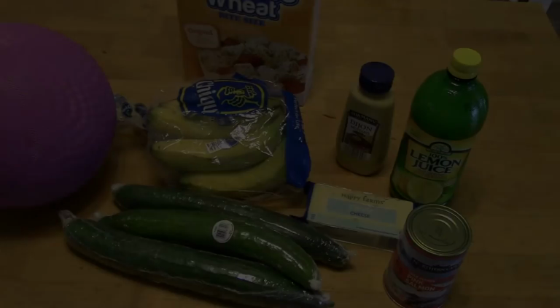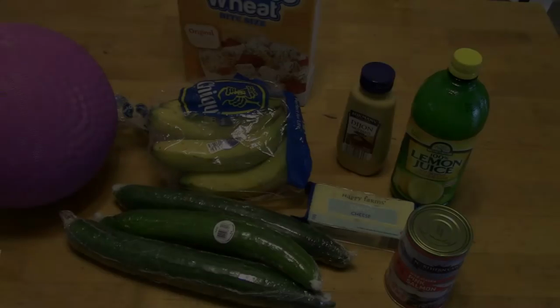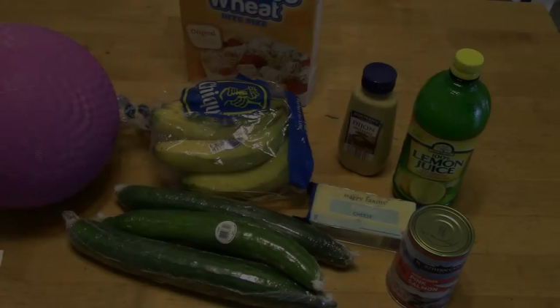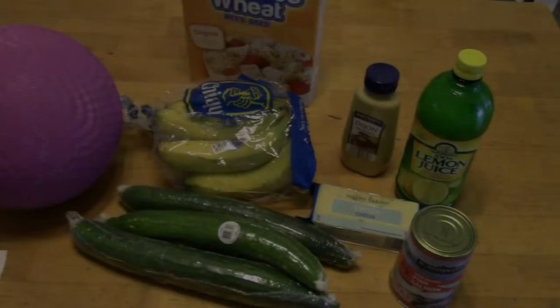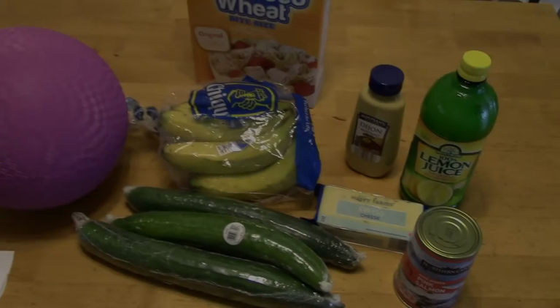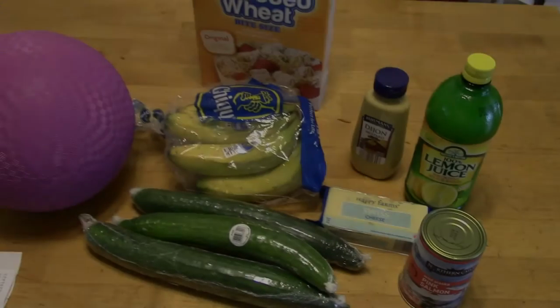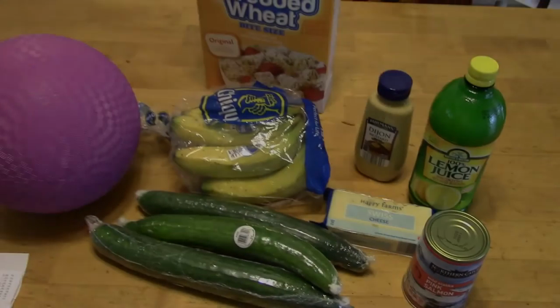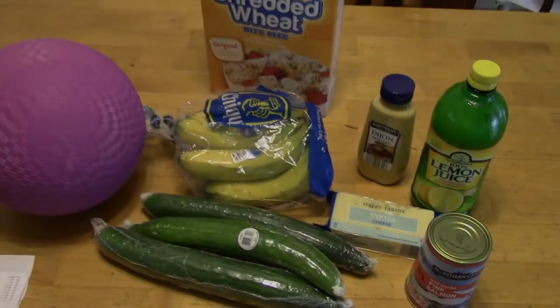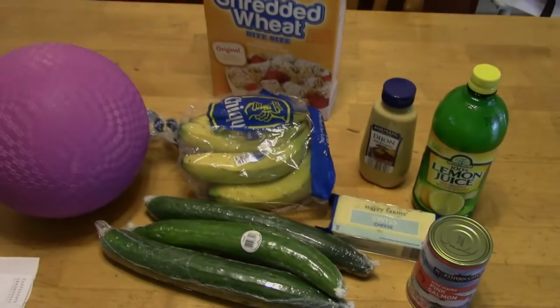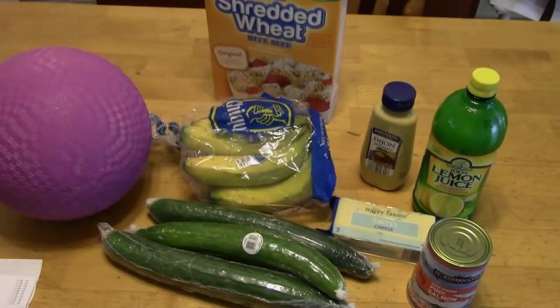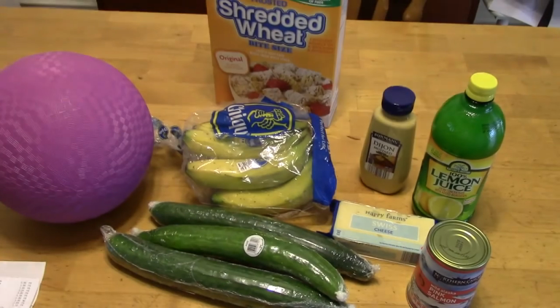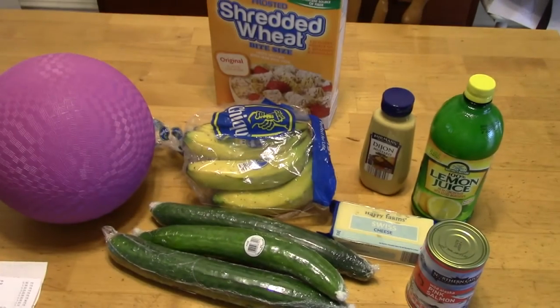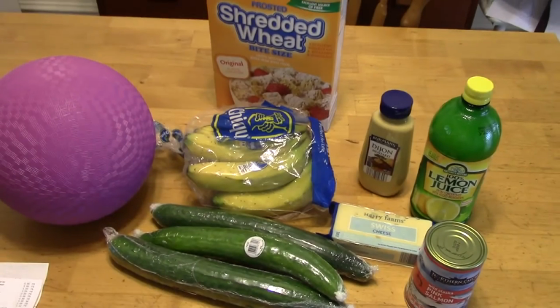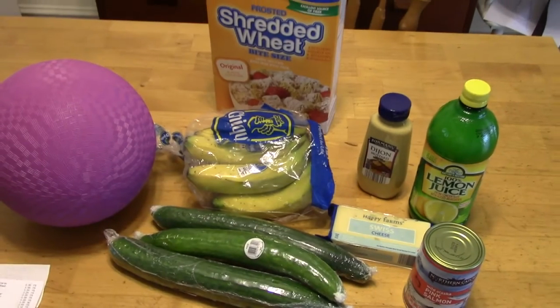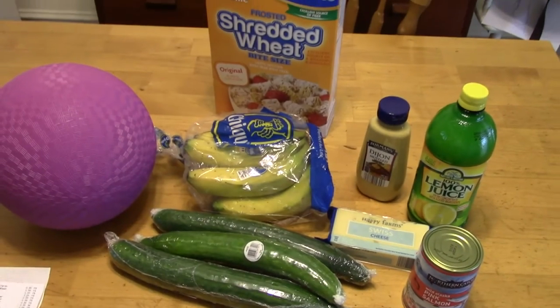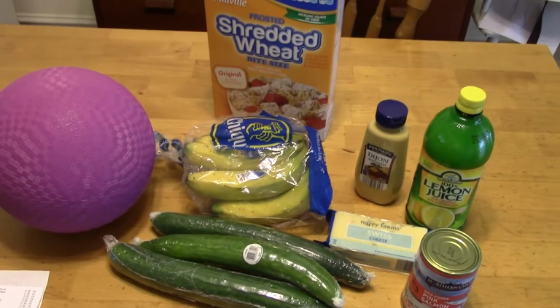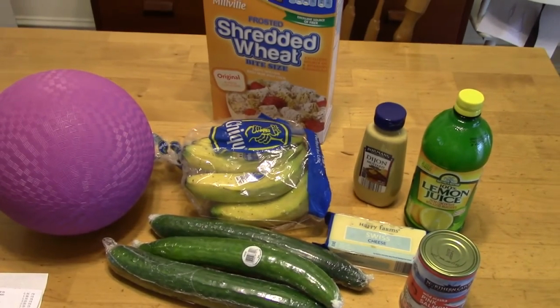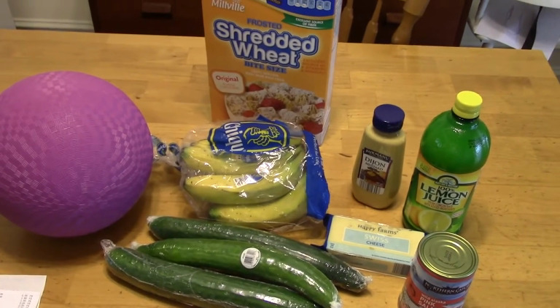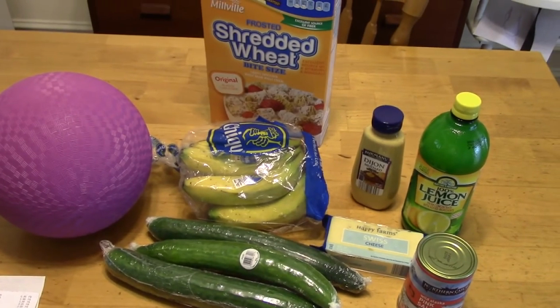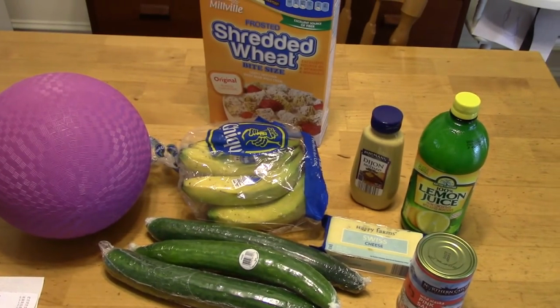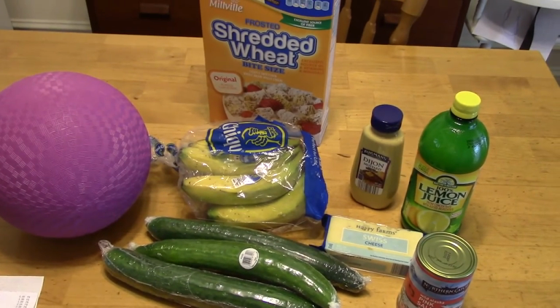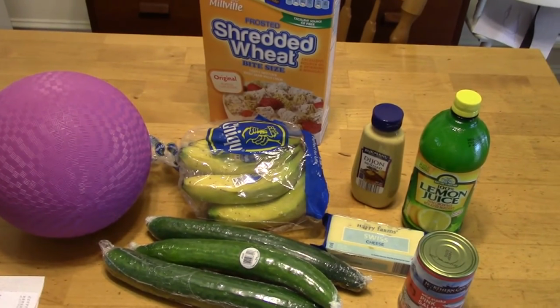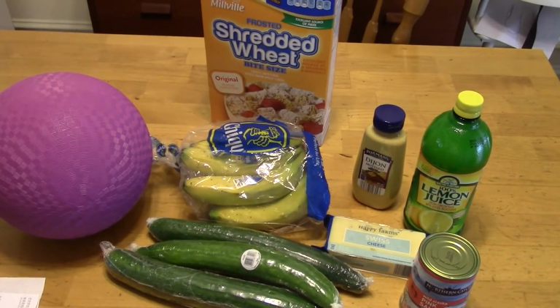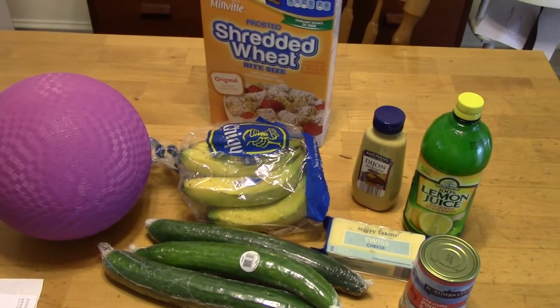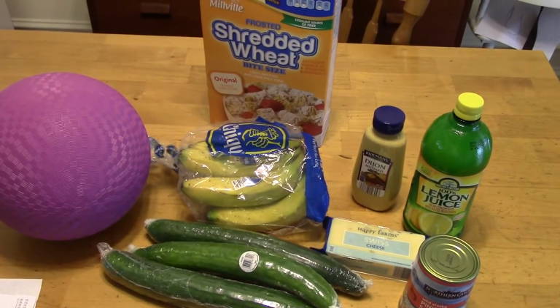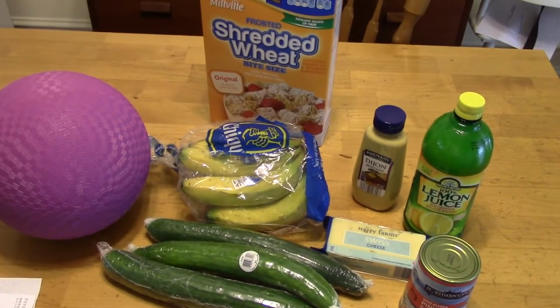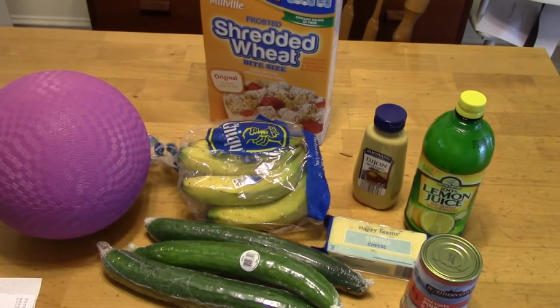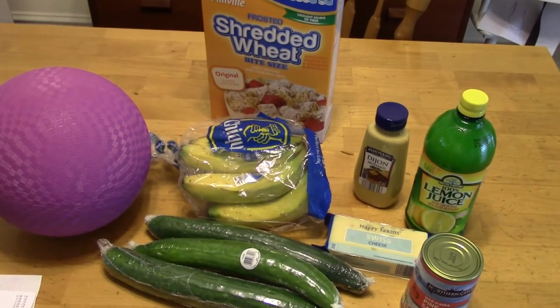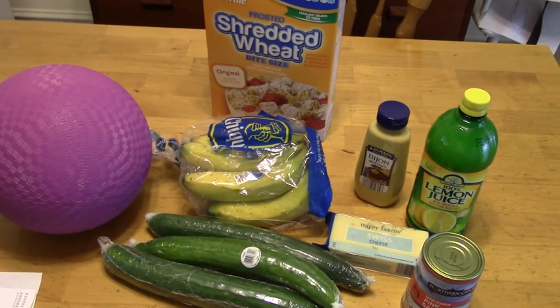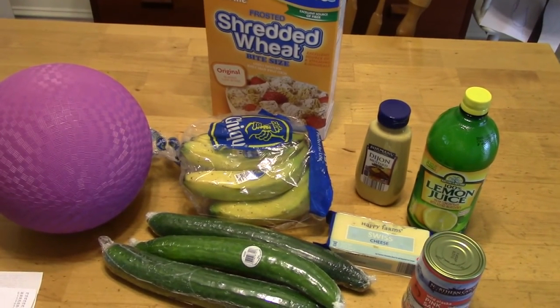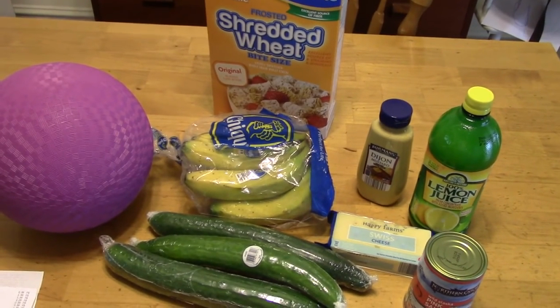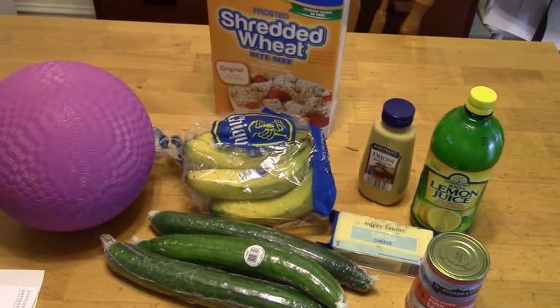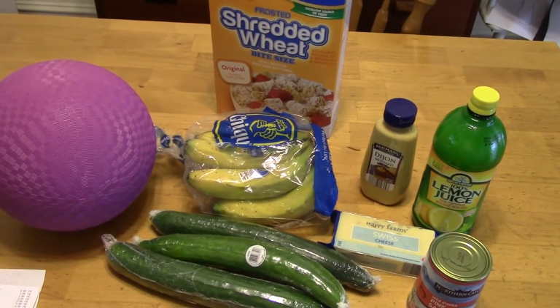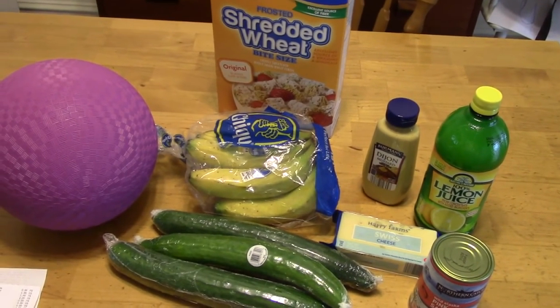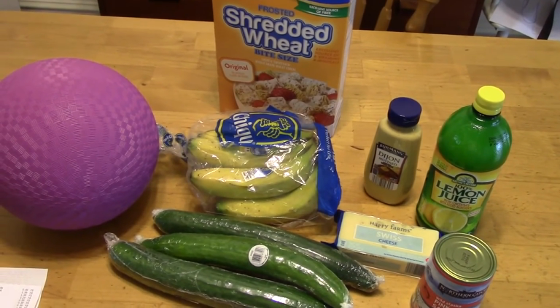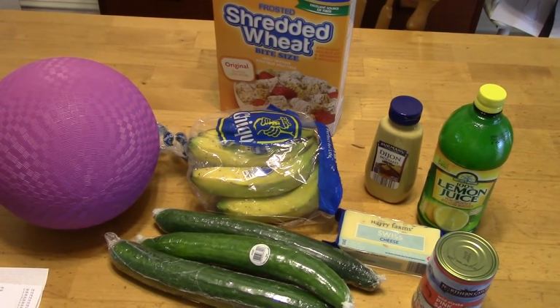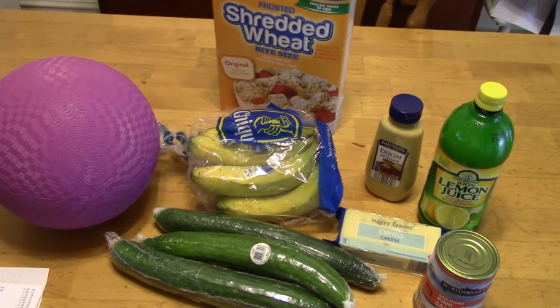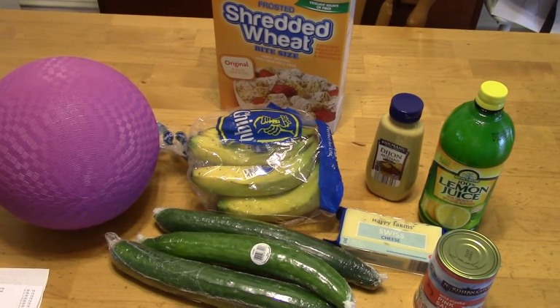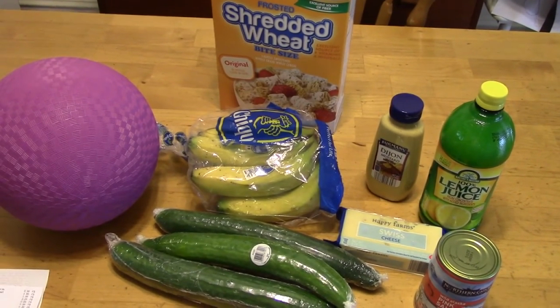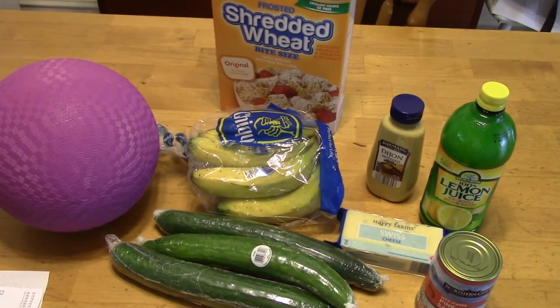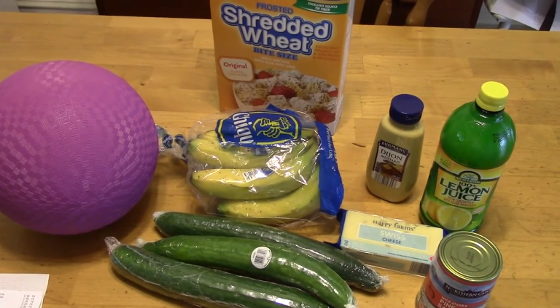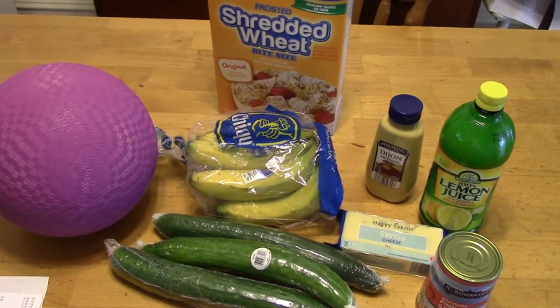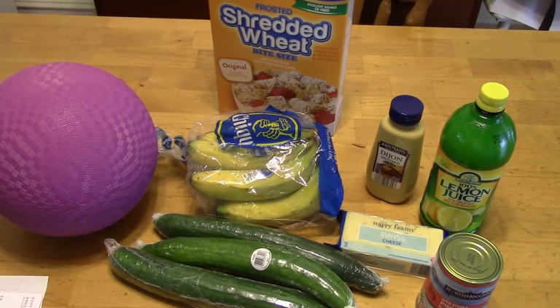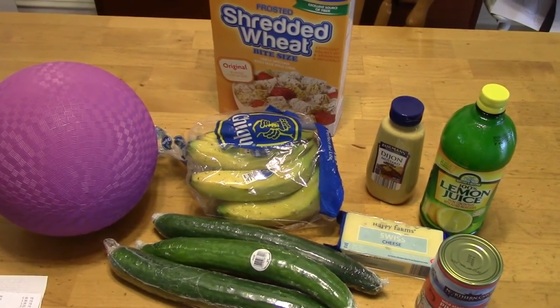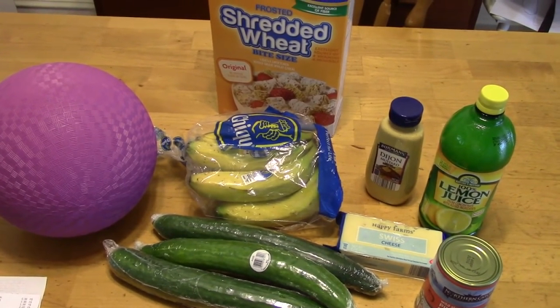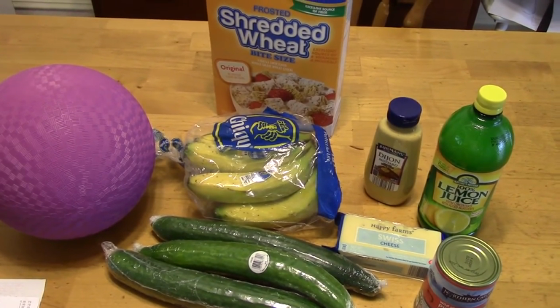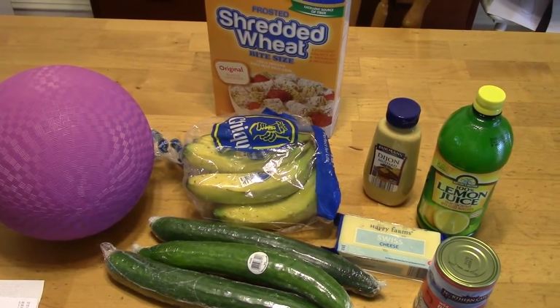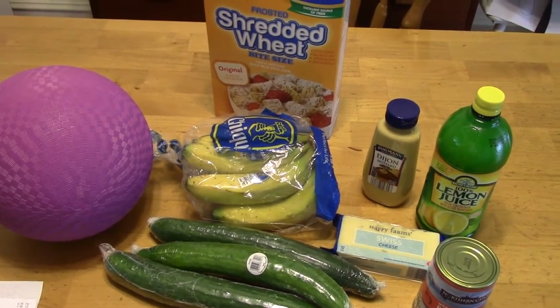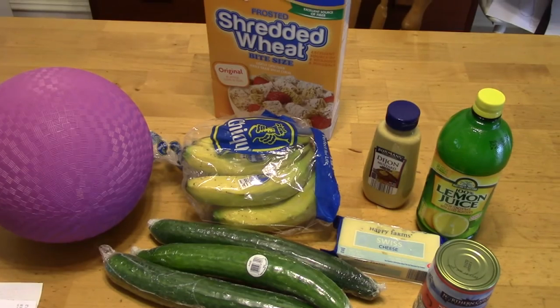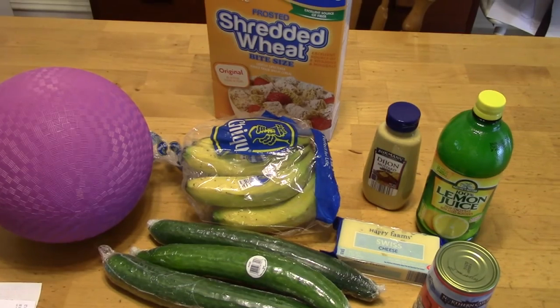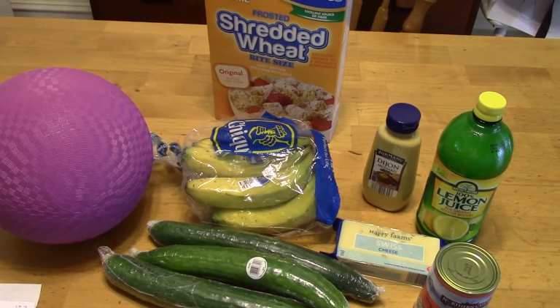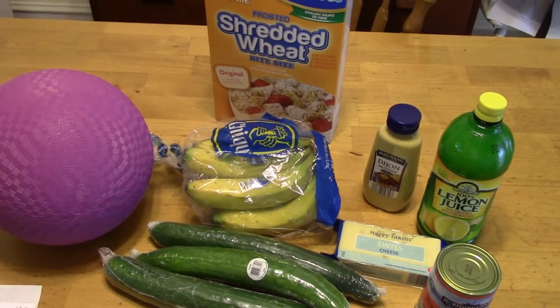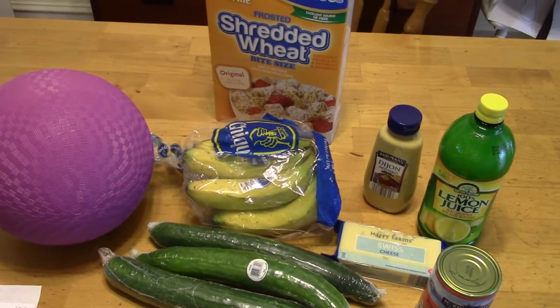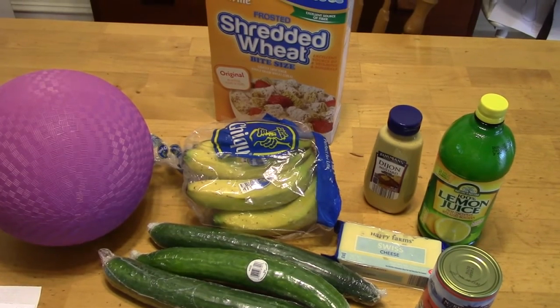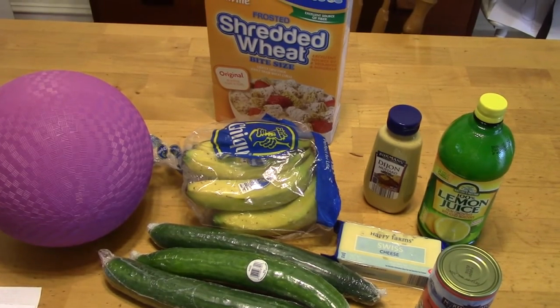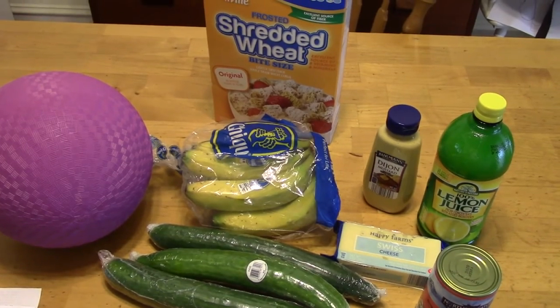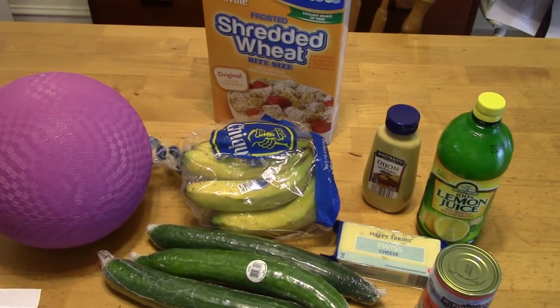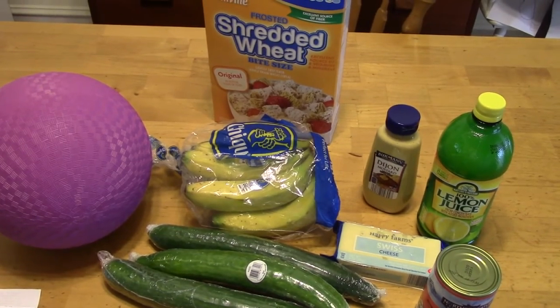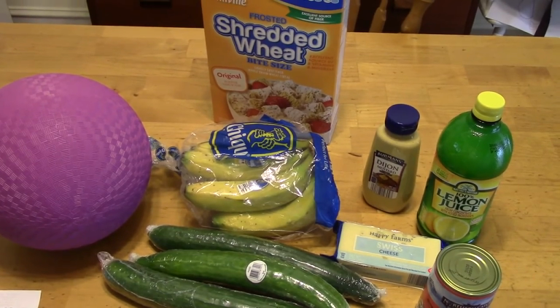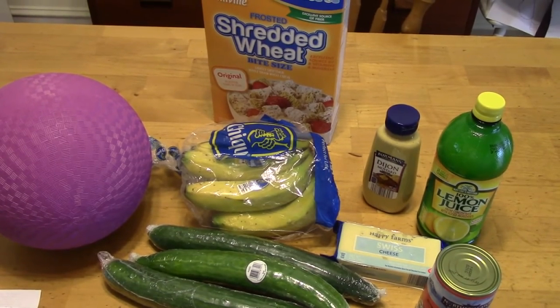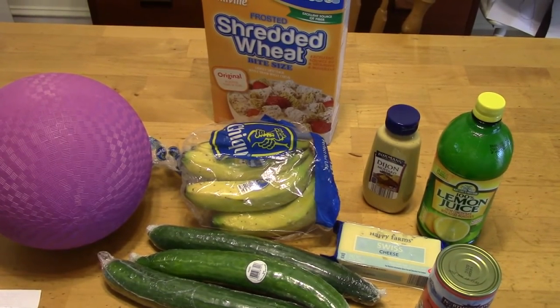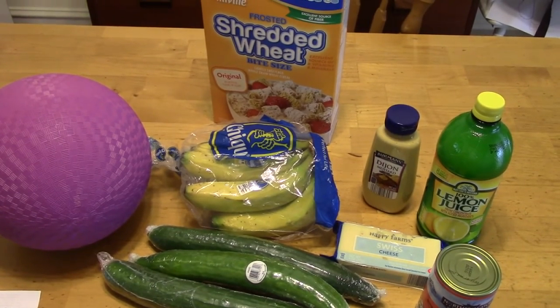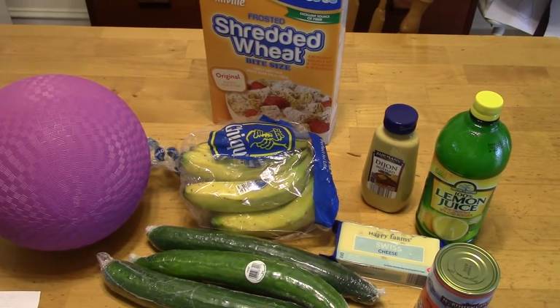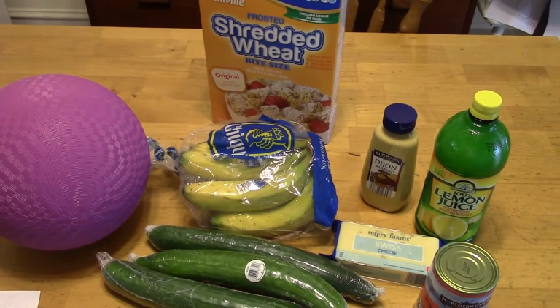Hi guys, it's Katie. I have my grocery haul here. This is the world's smallest grocery haul. I went to Aldi and I spent $17.29.